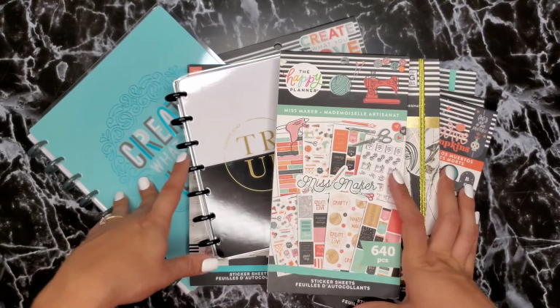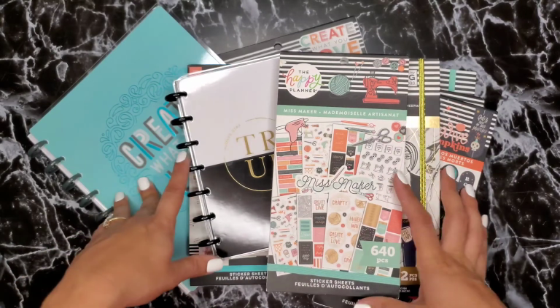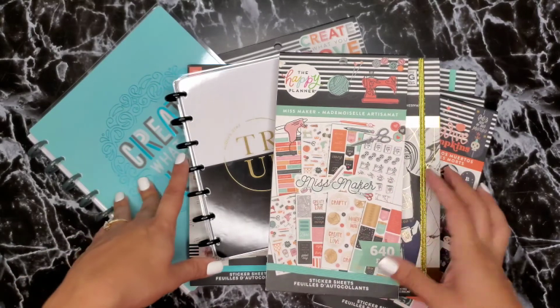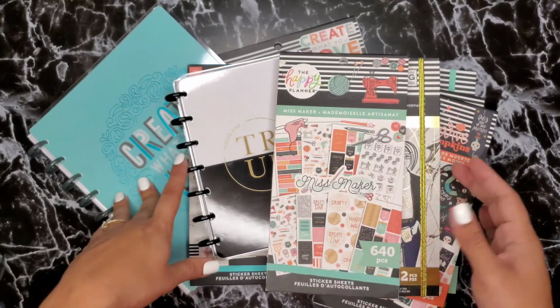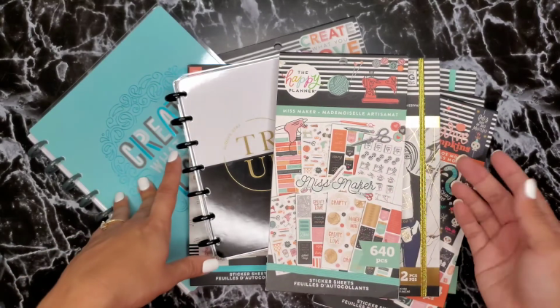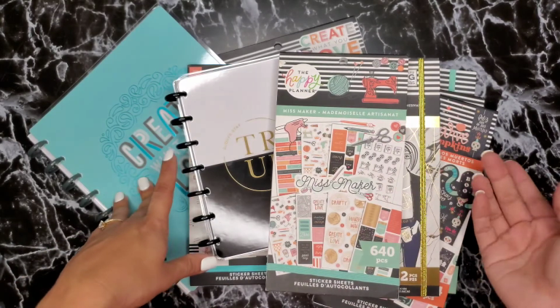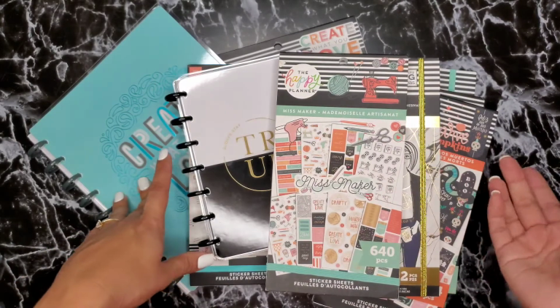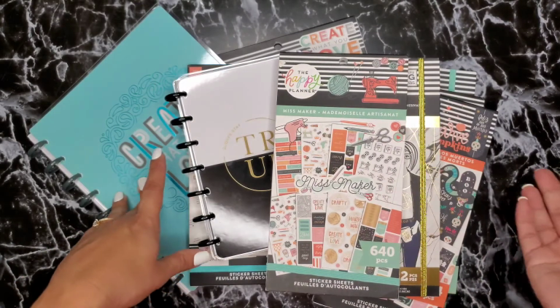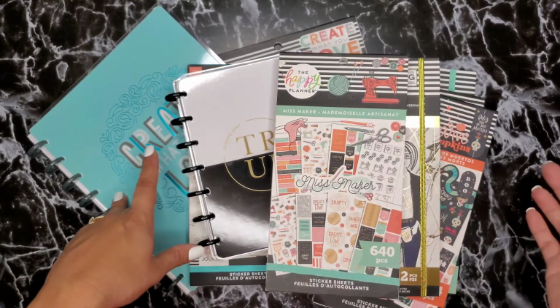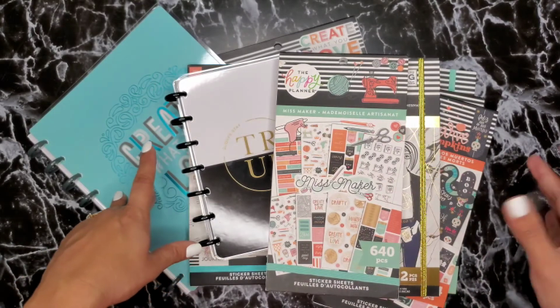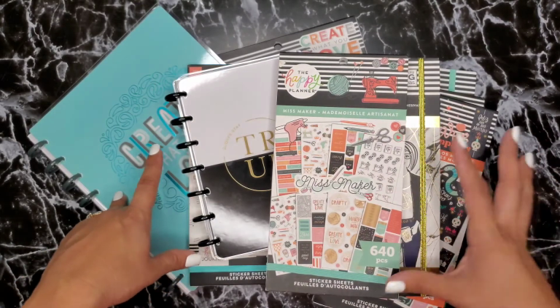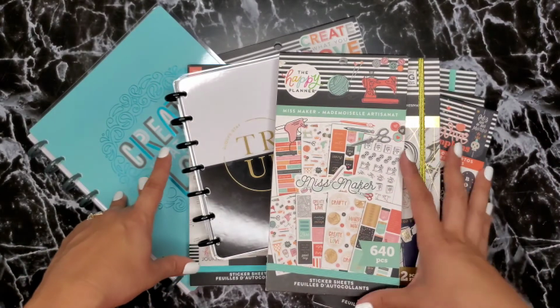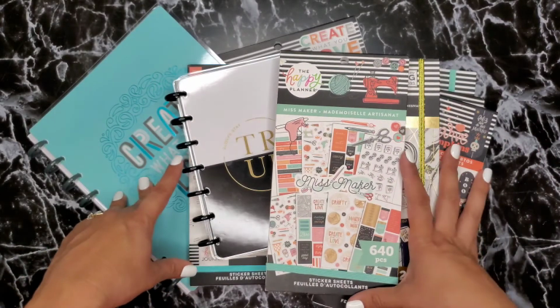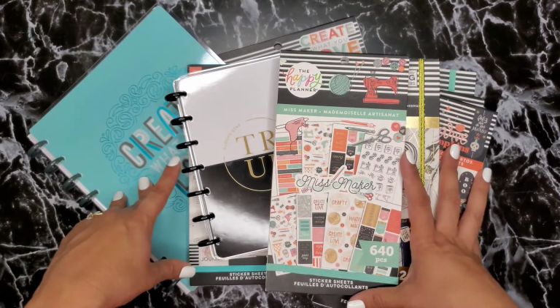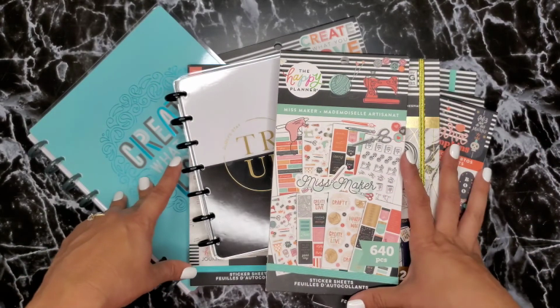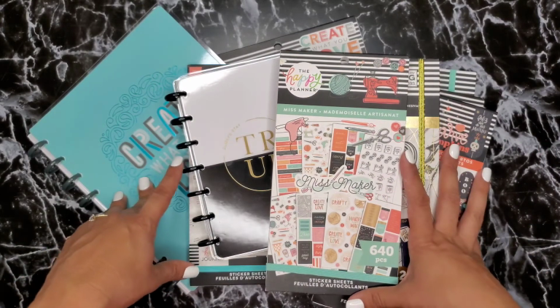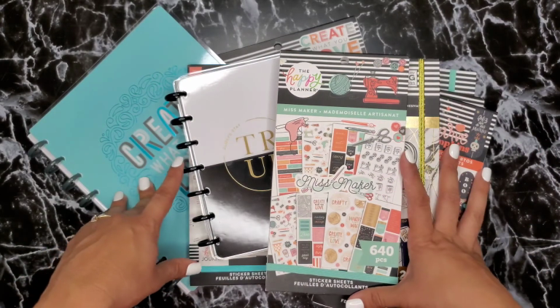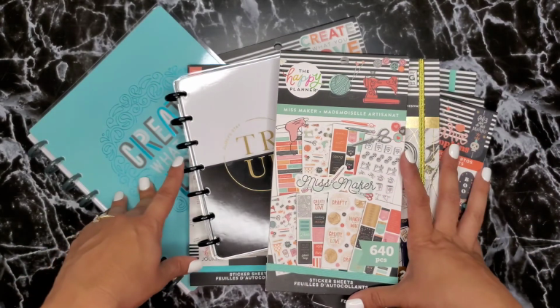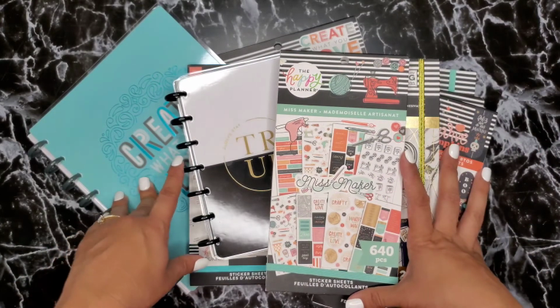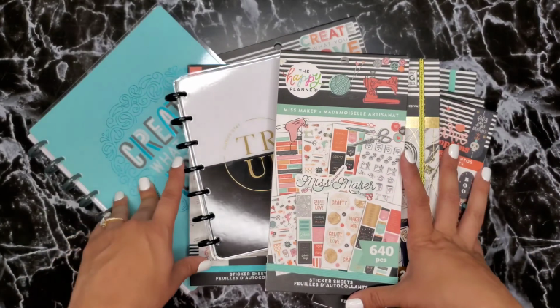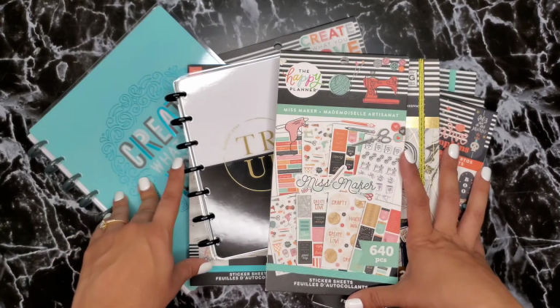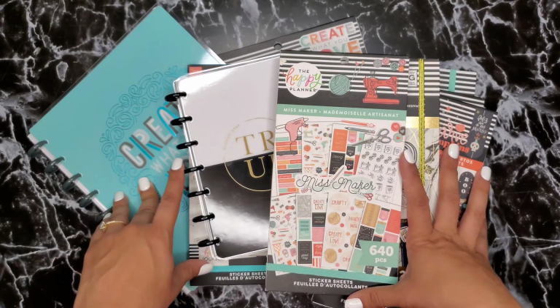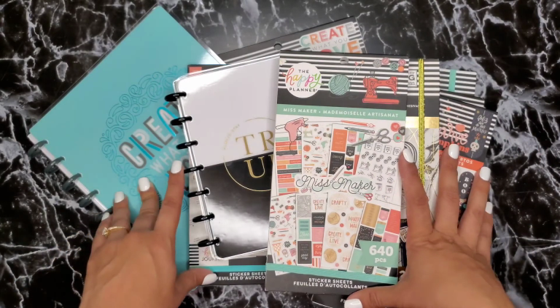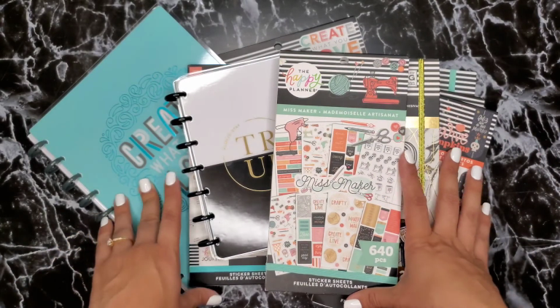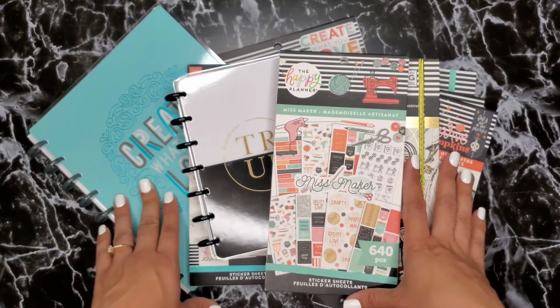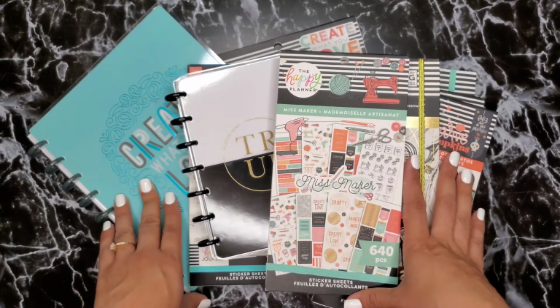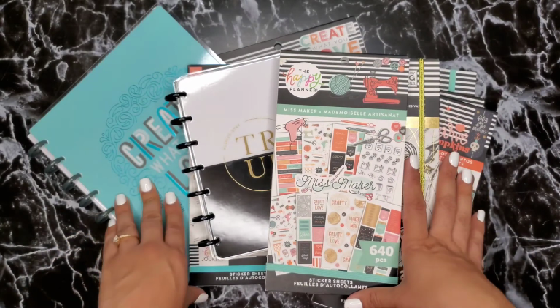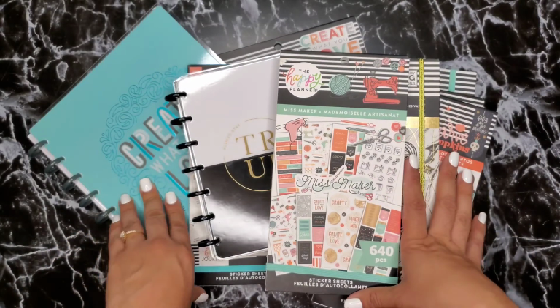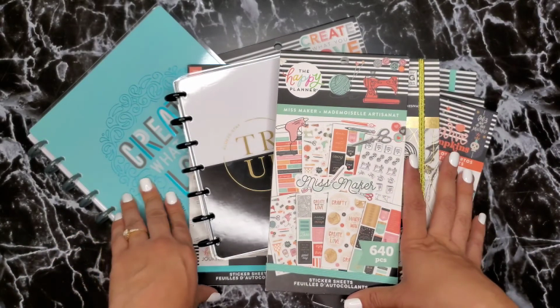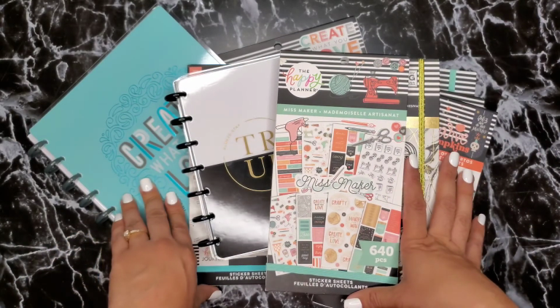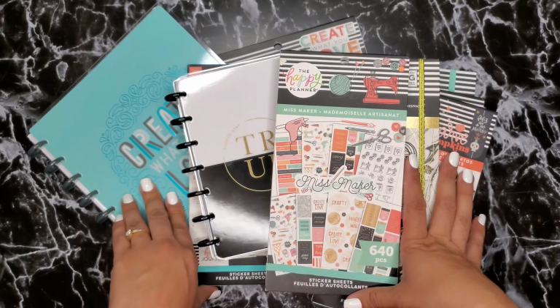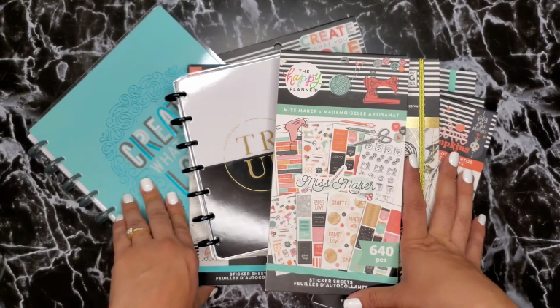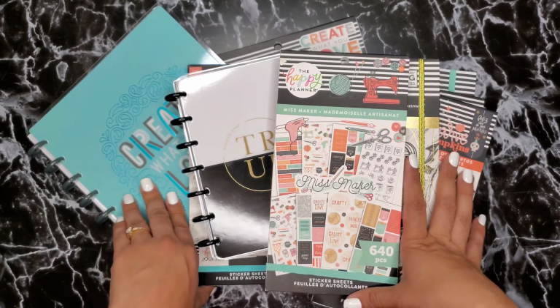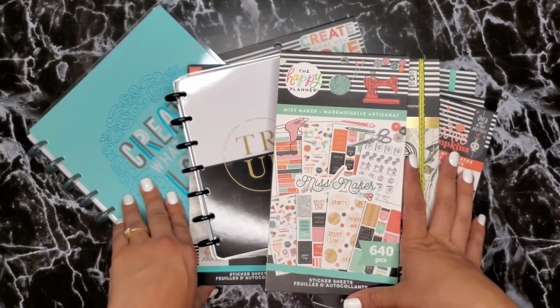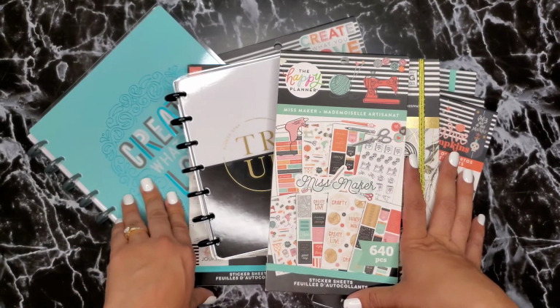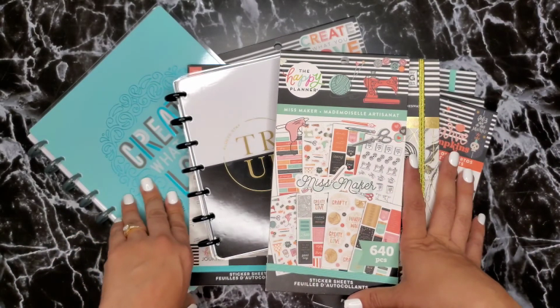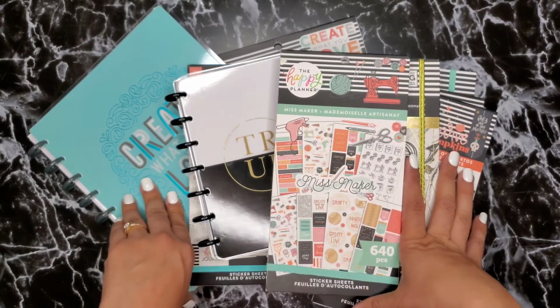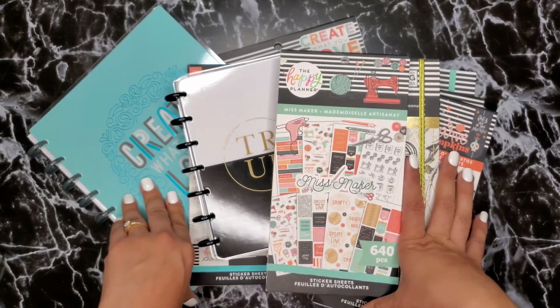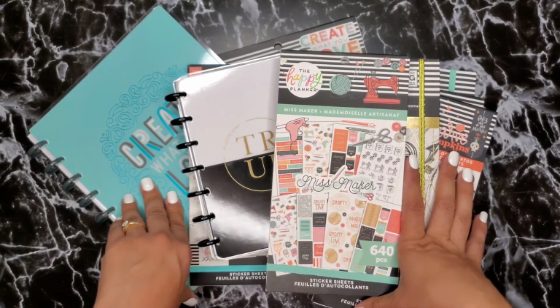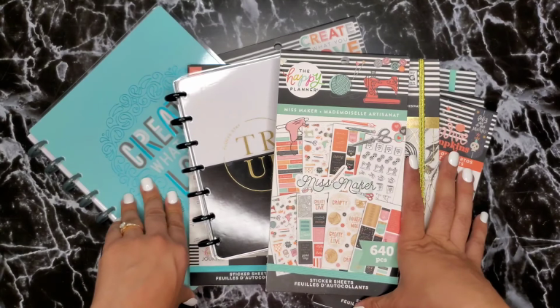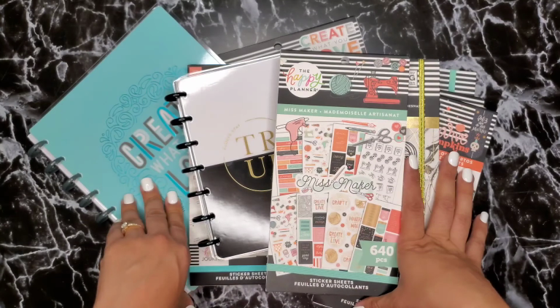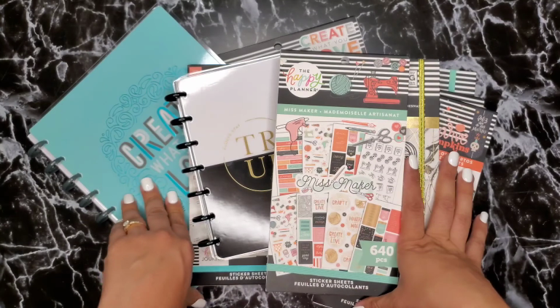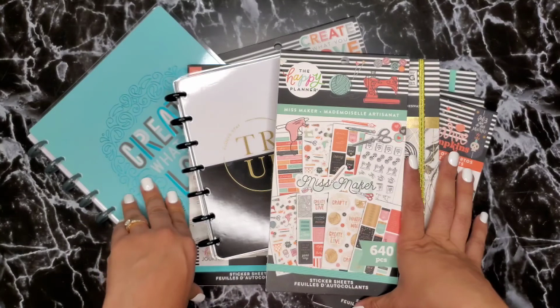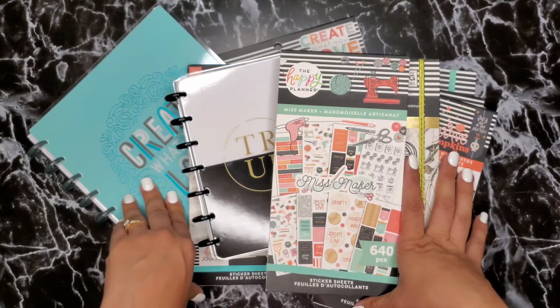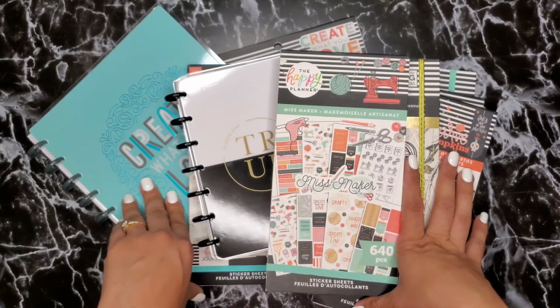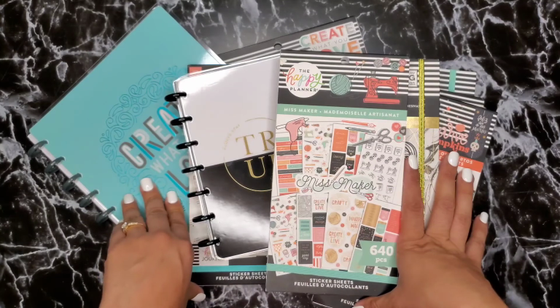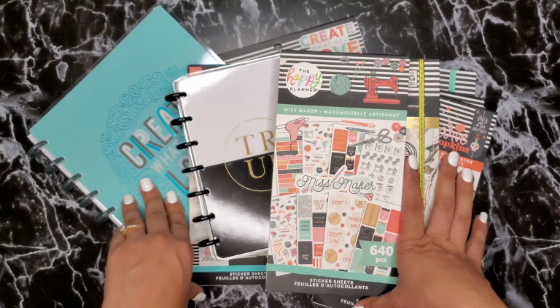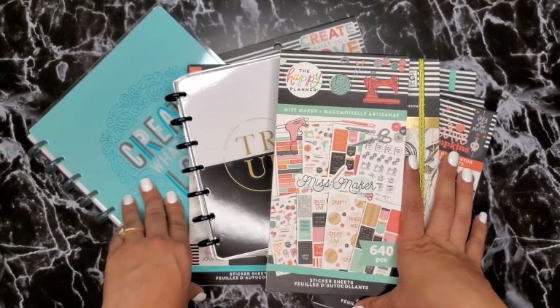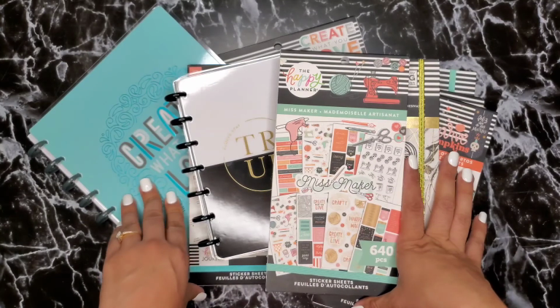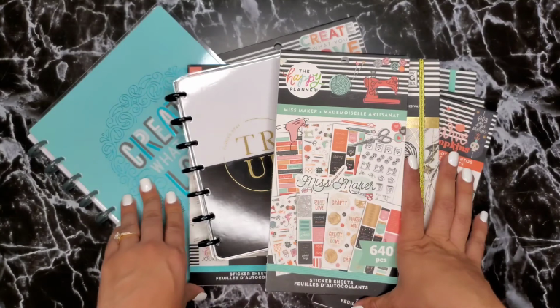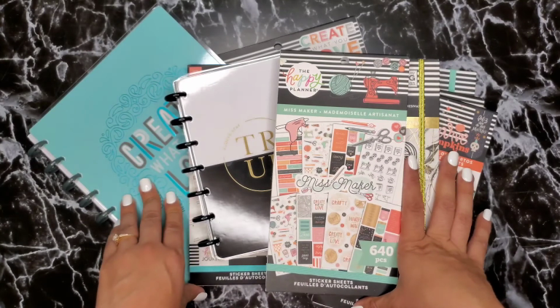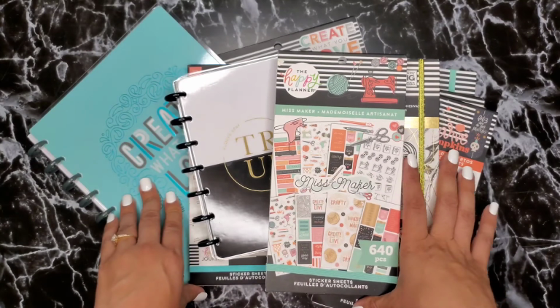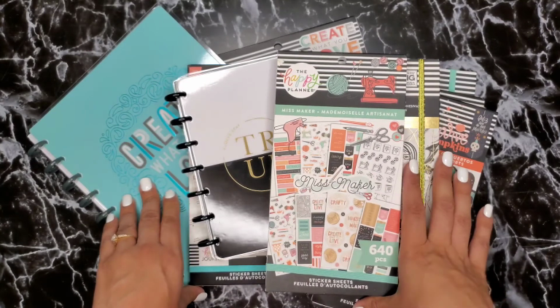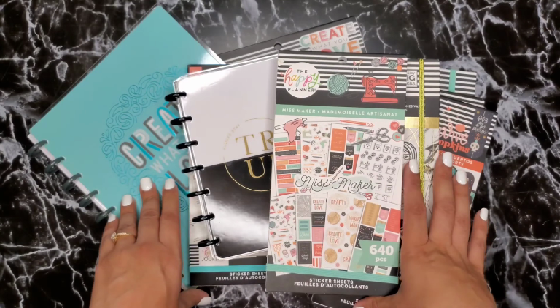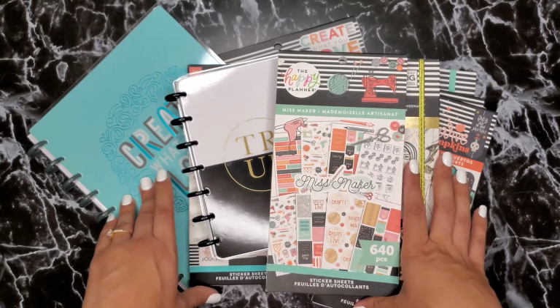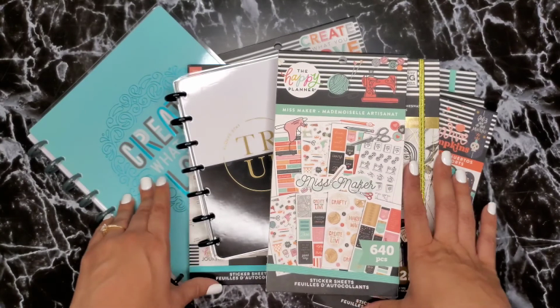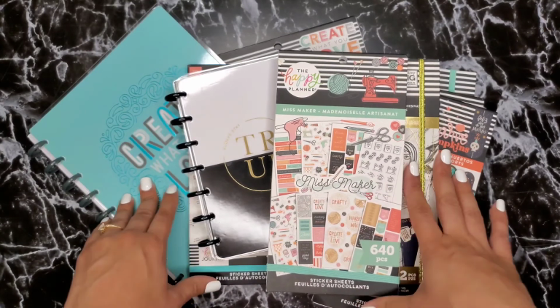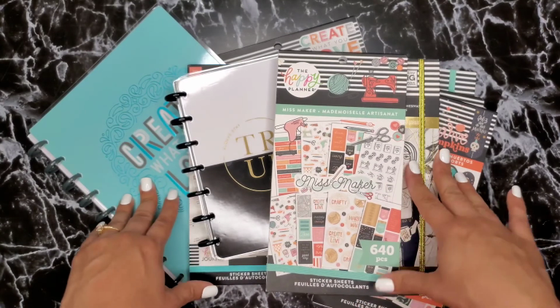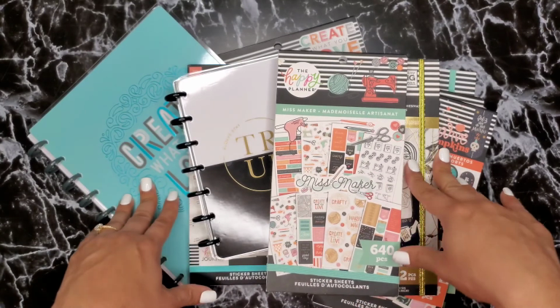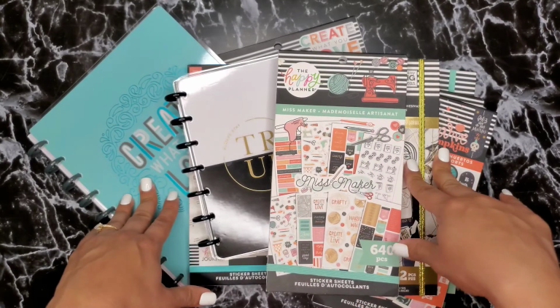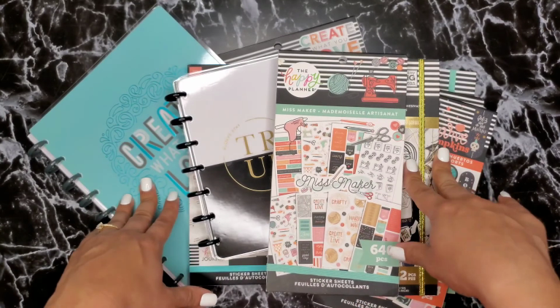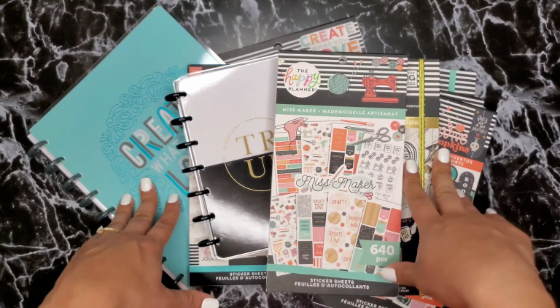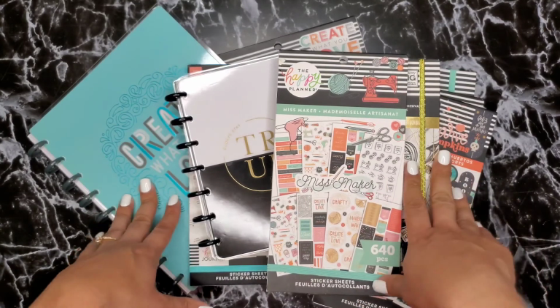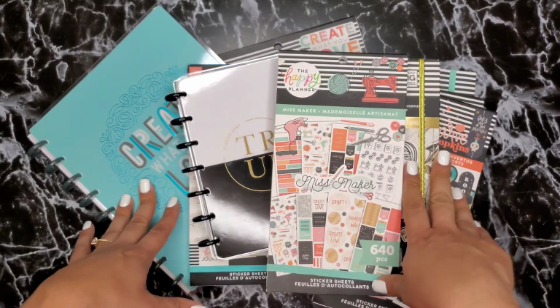That was my Happy Planner haul for the new fall release and a few other items that were on sale. I hope you enjoyed this video — thank you so much for watching and I hope to see you in my next one. Bye!